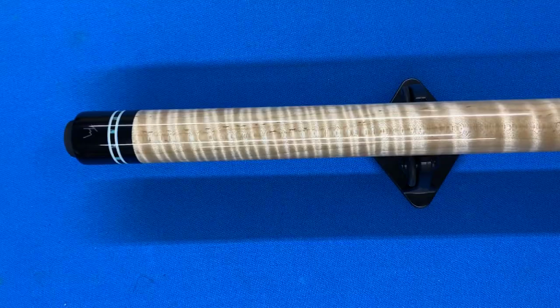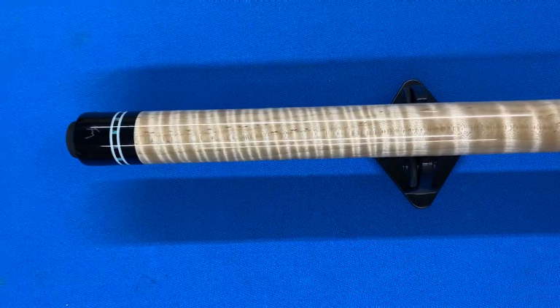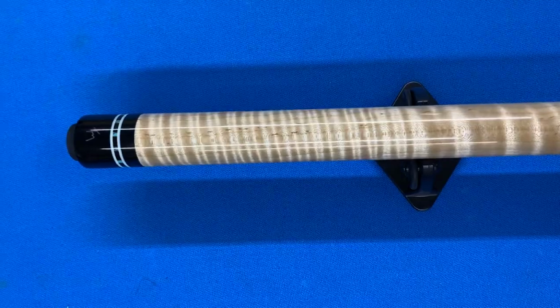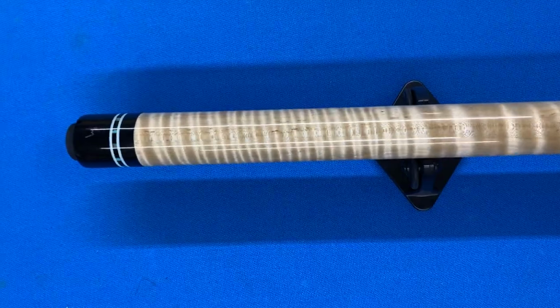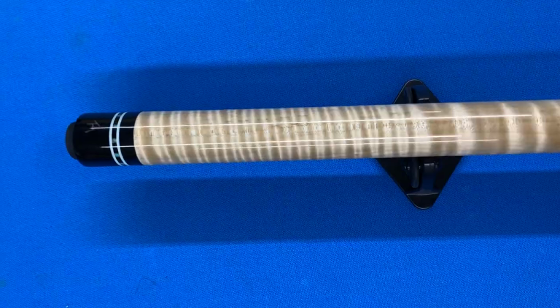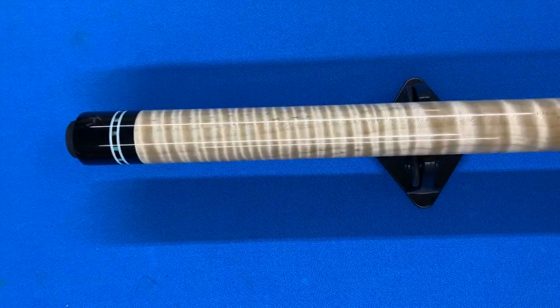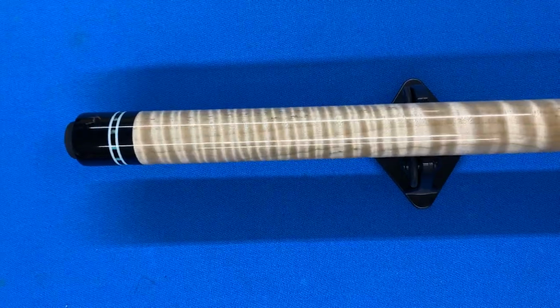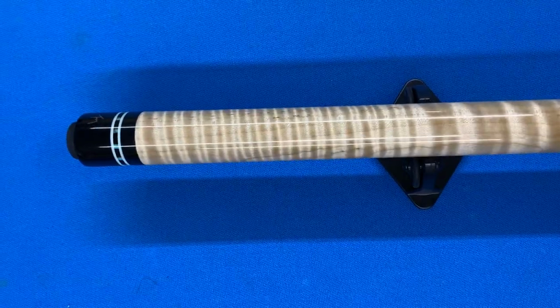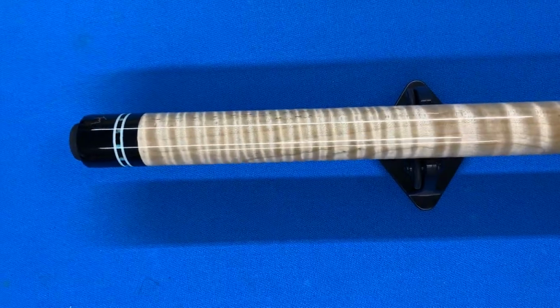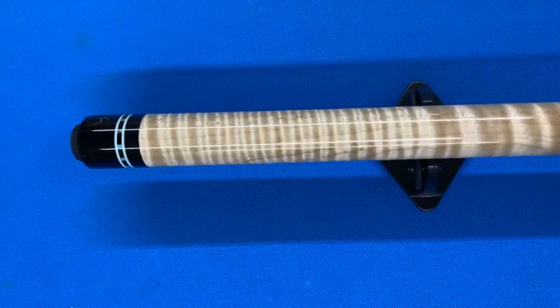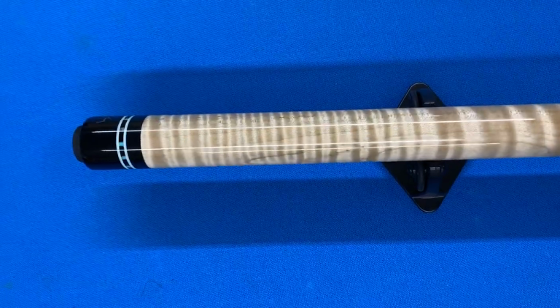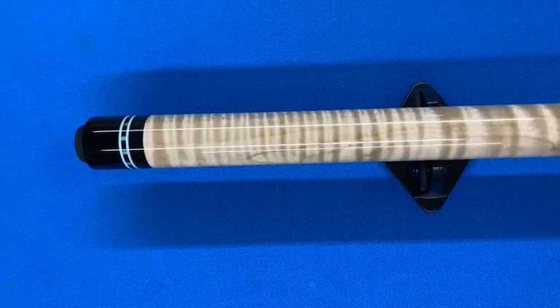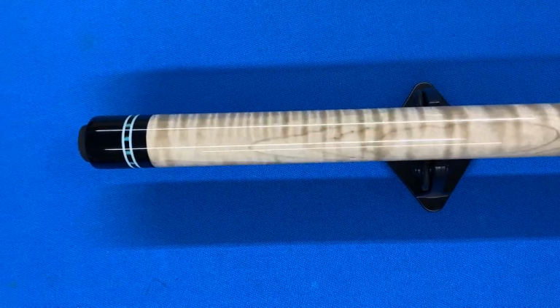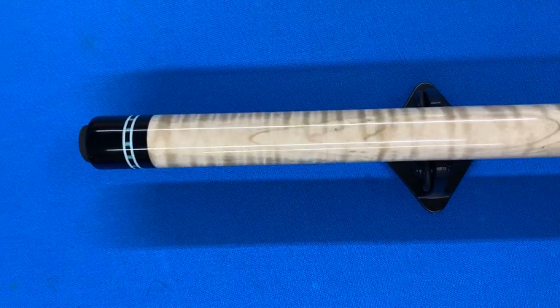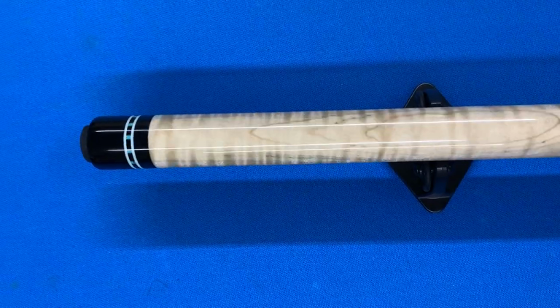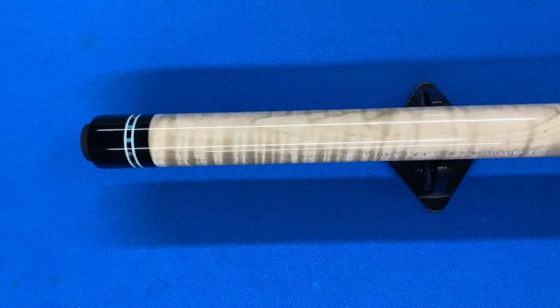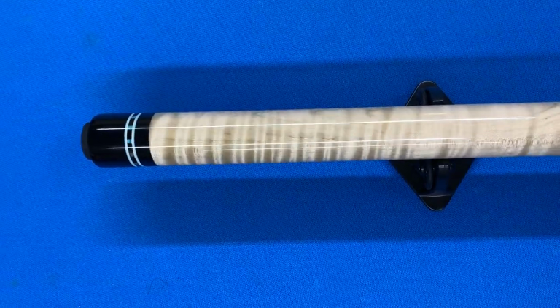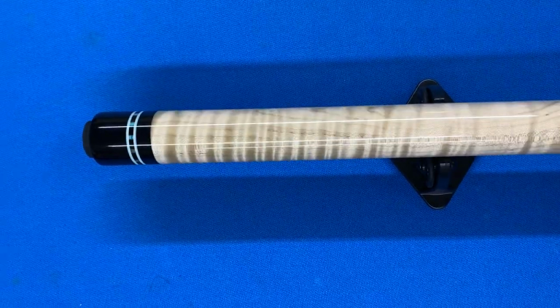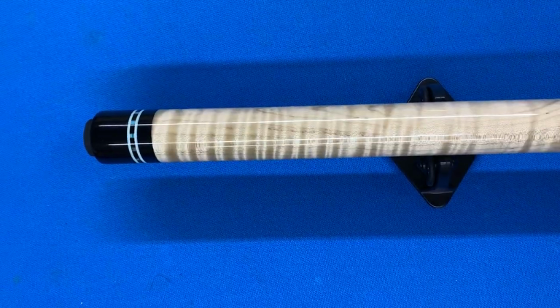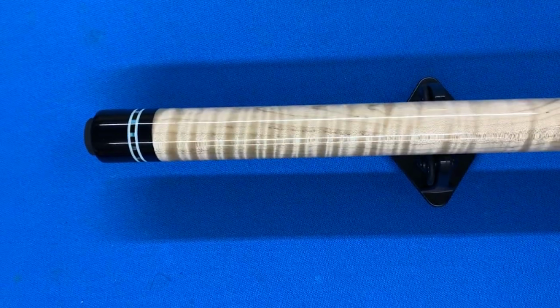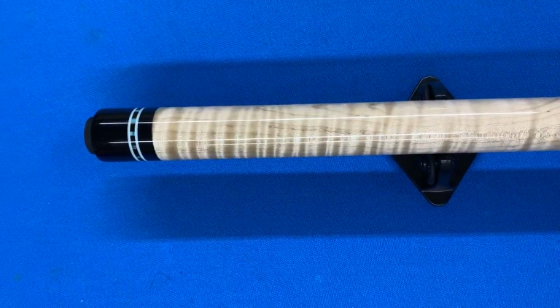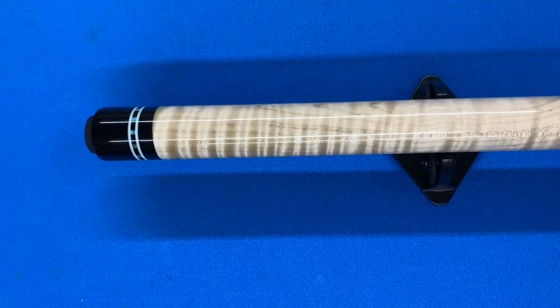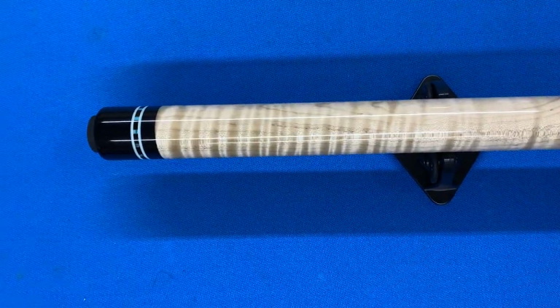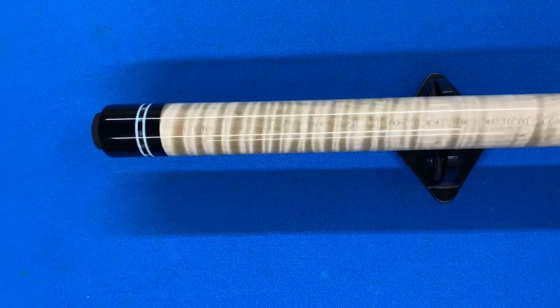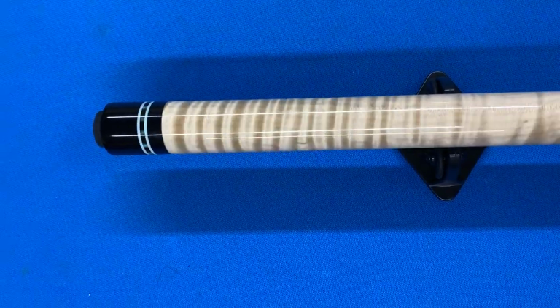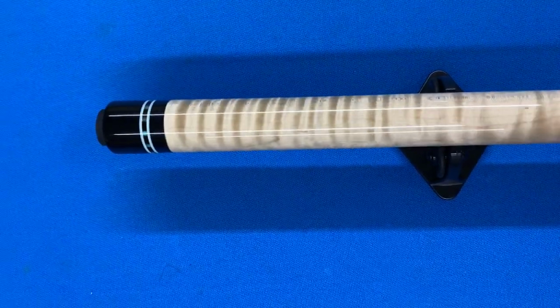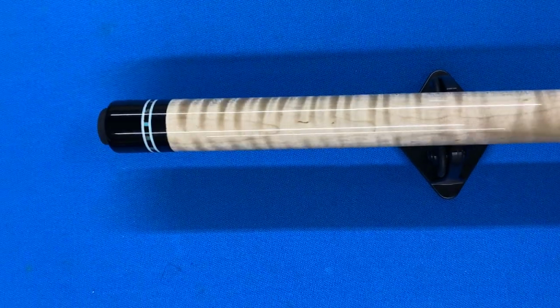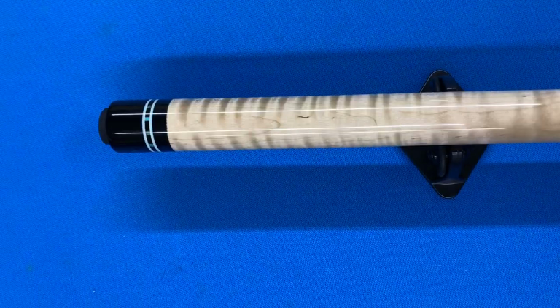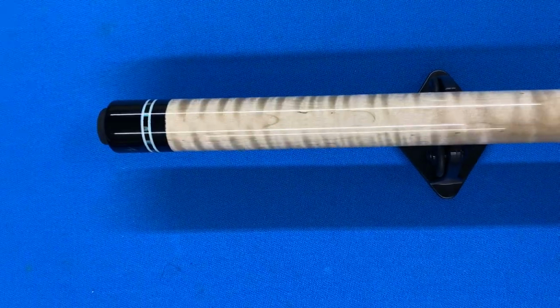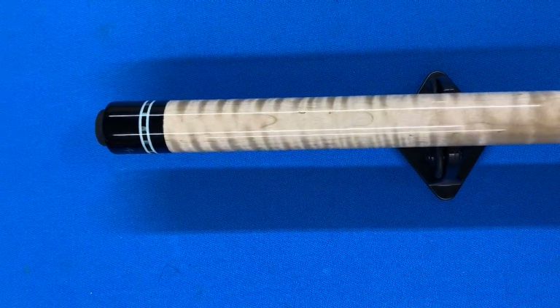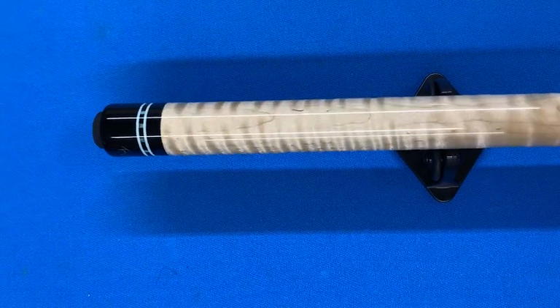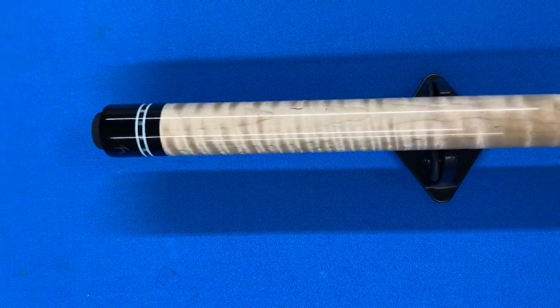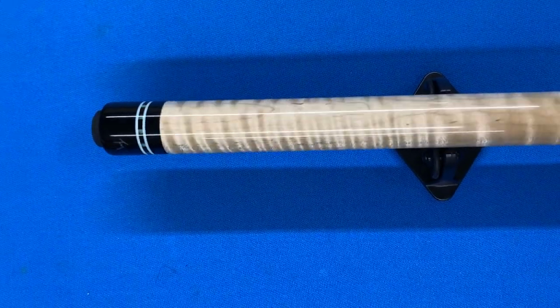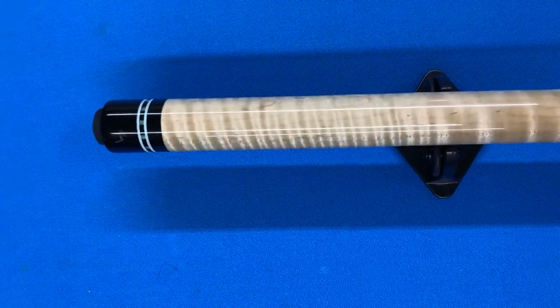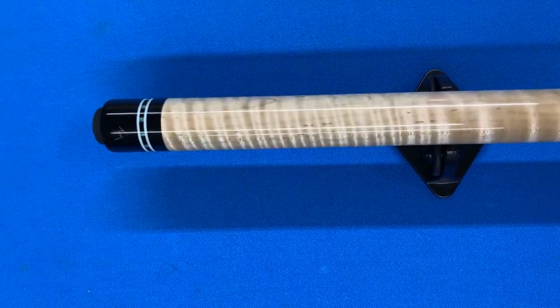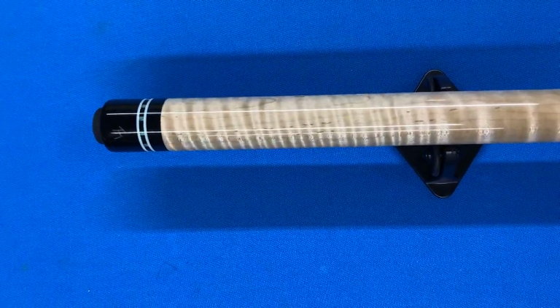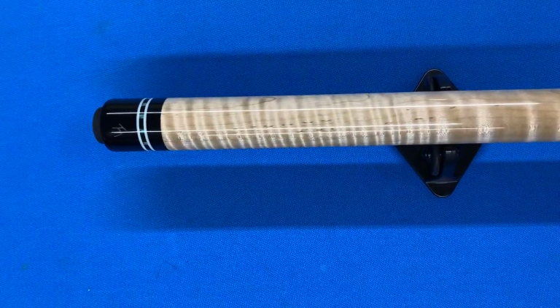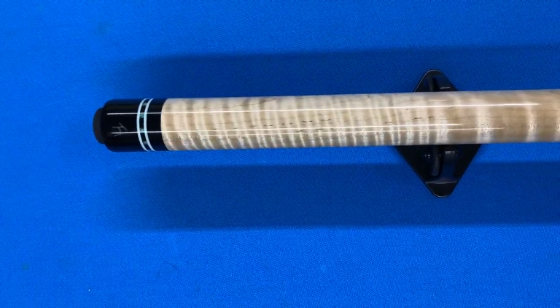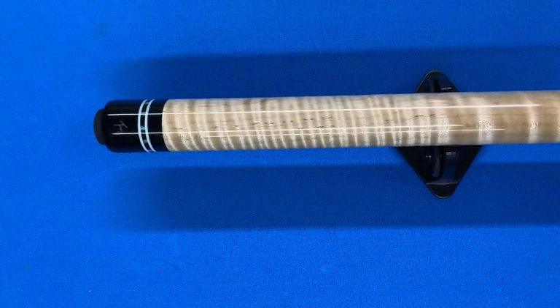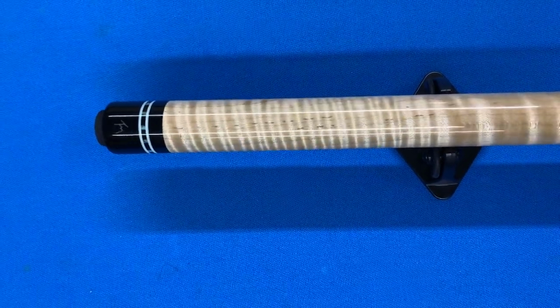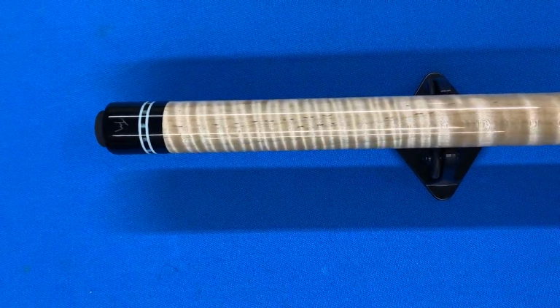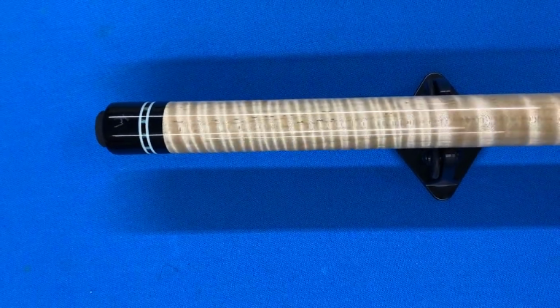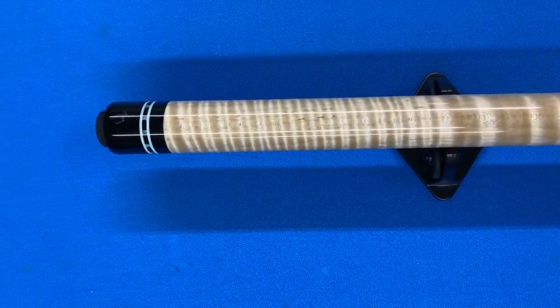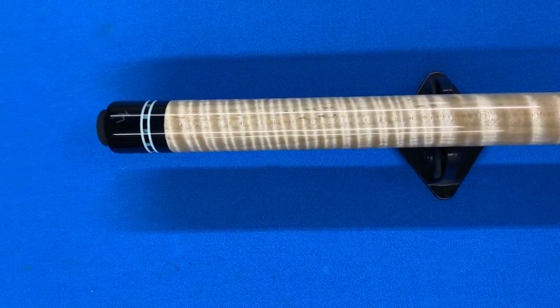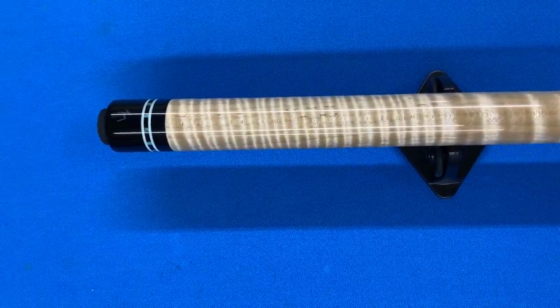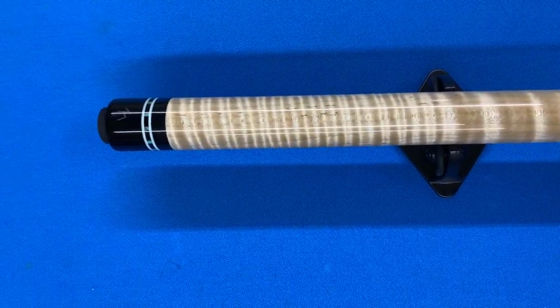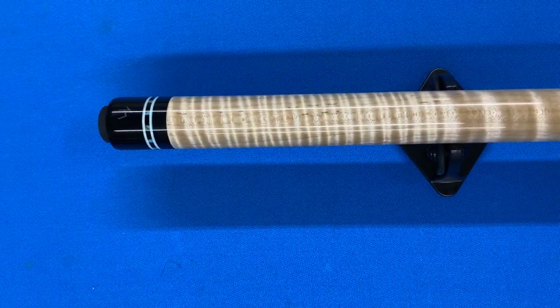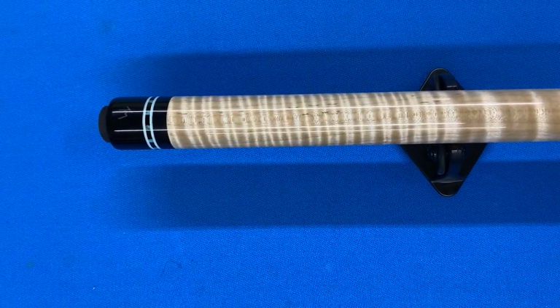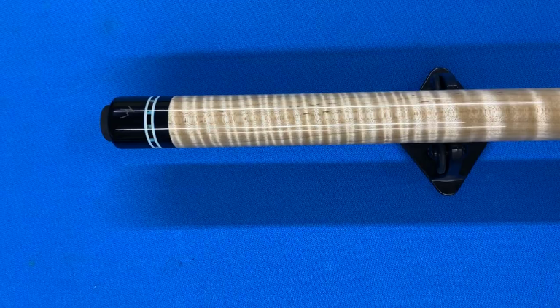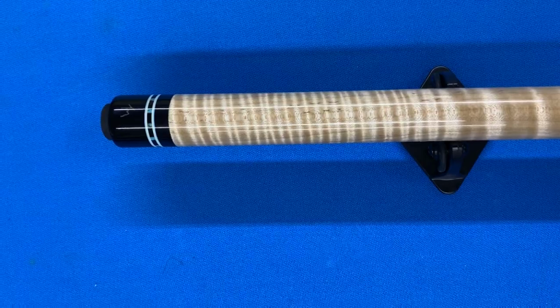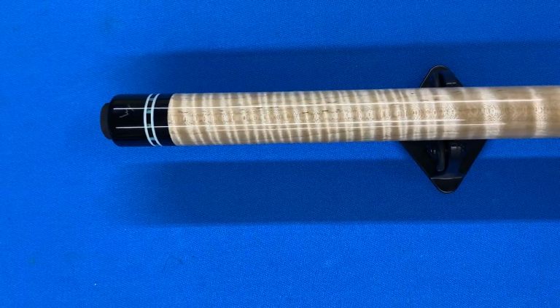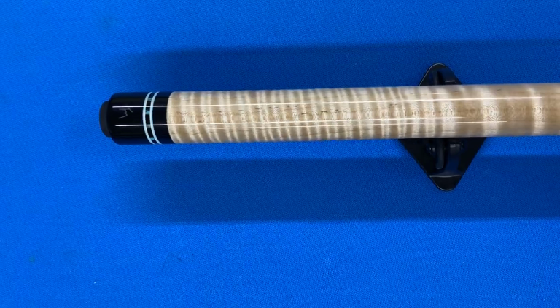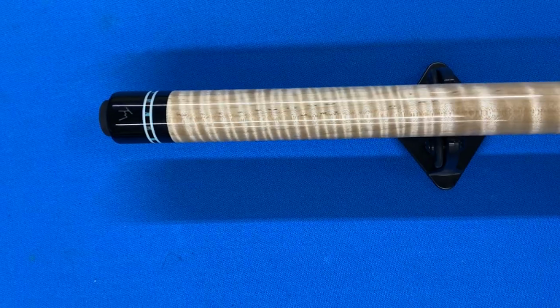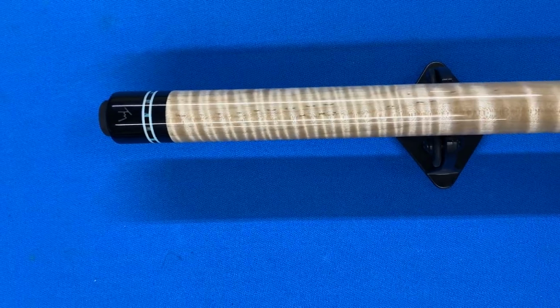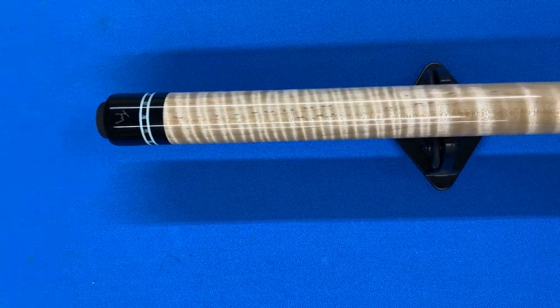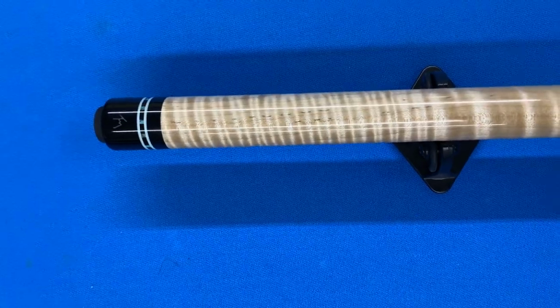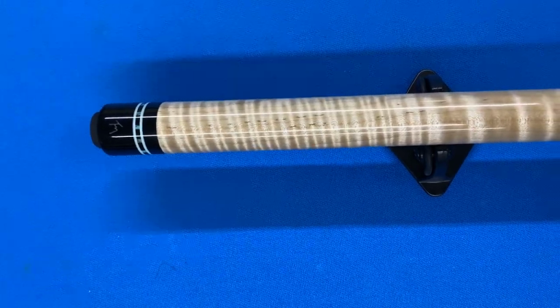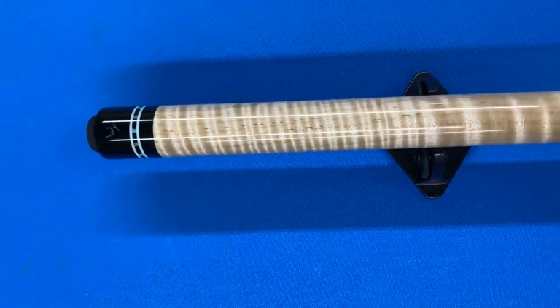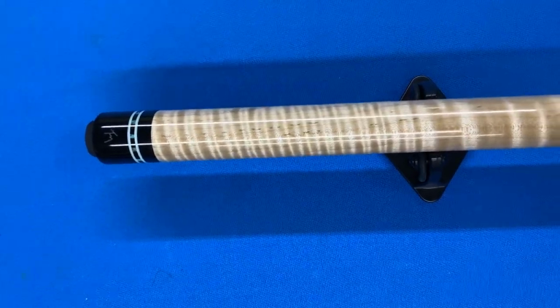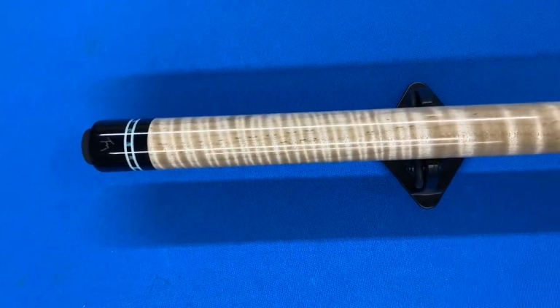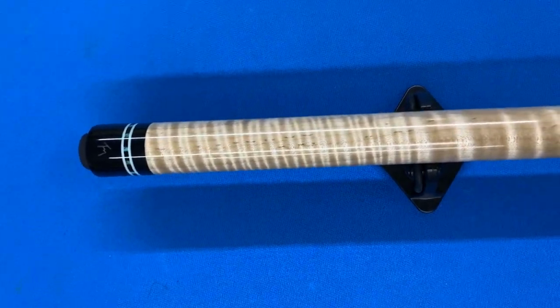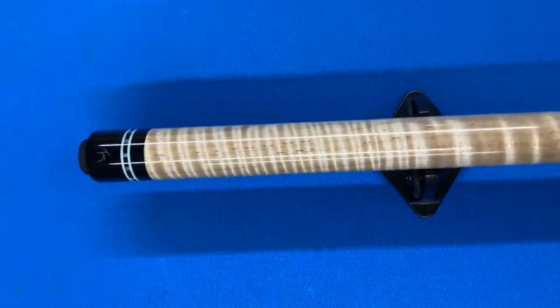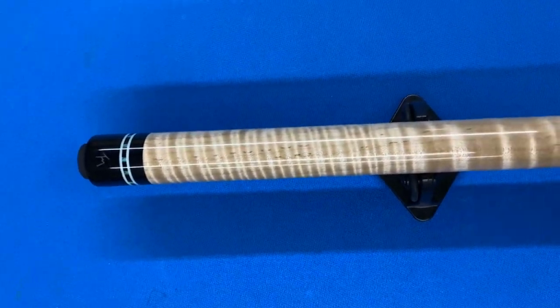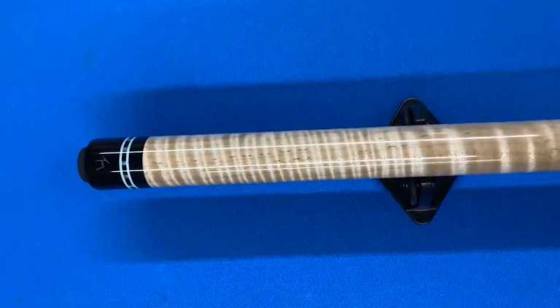And then the butt cap down here has the exact same matching ring work as the joint. Thanks everyone.